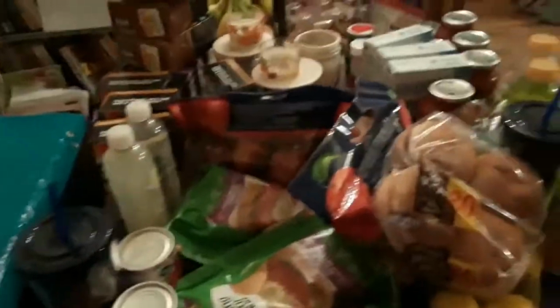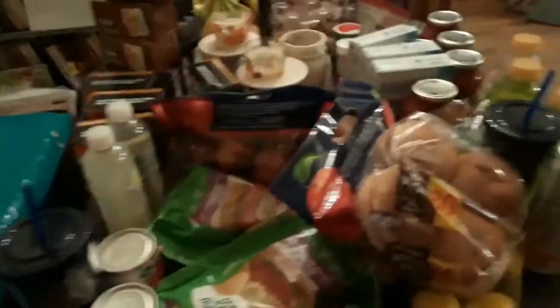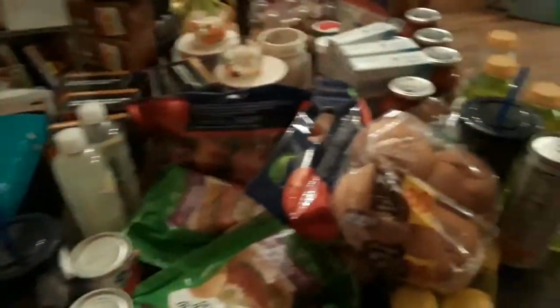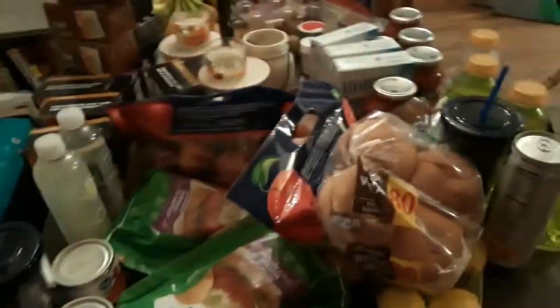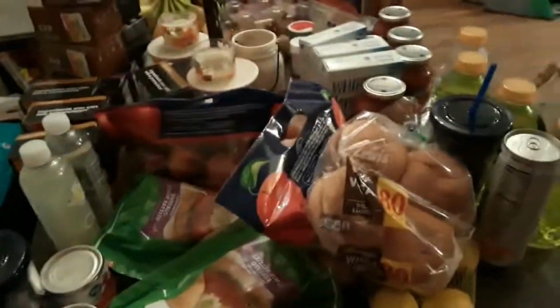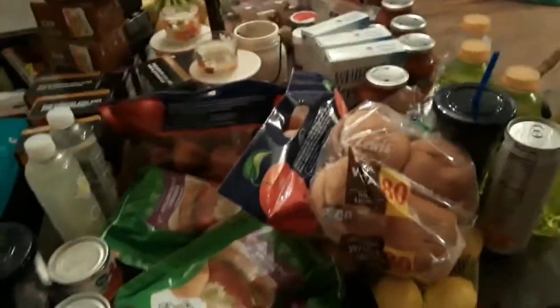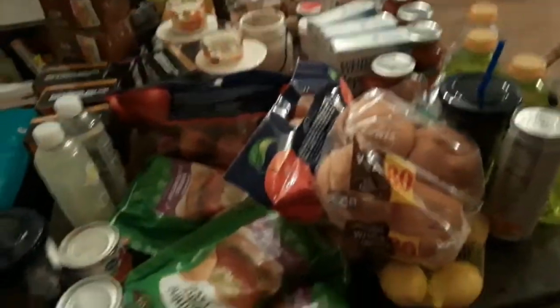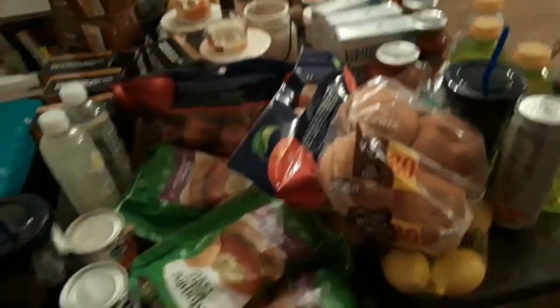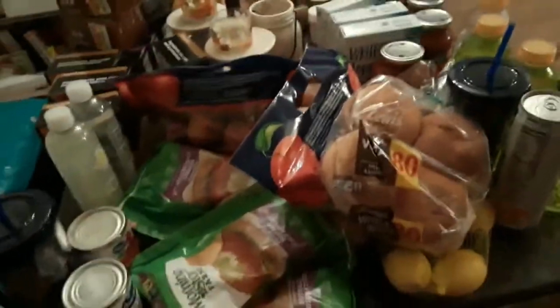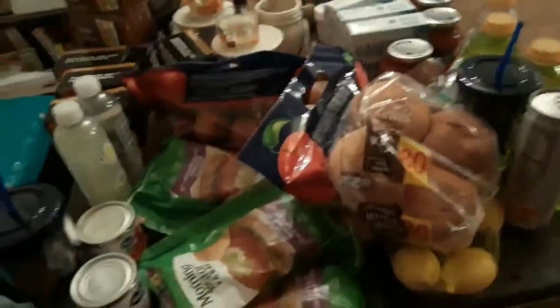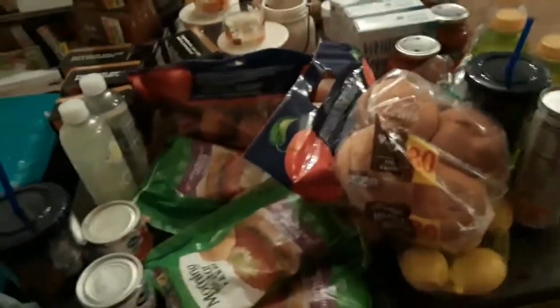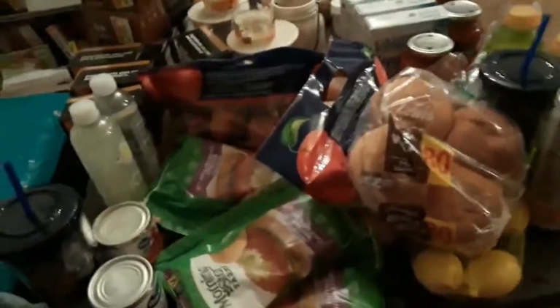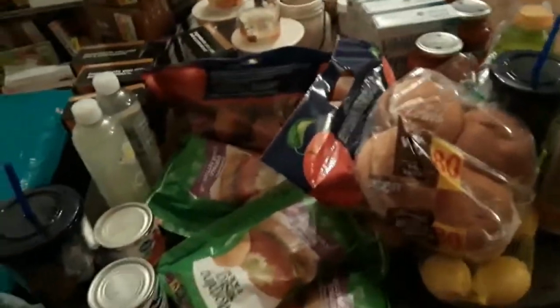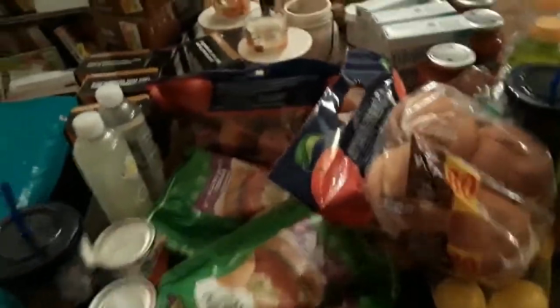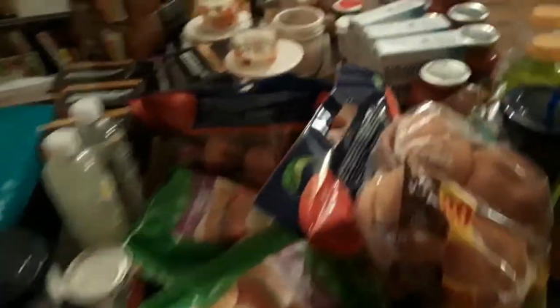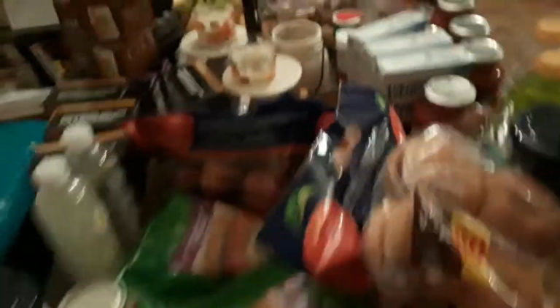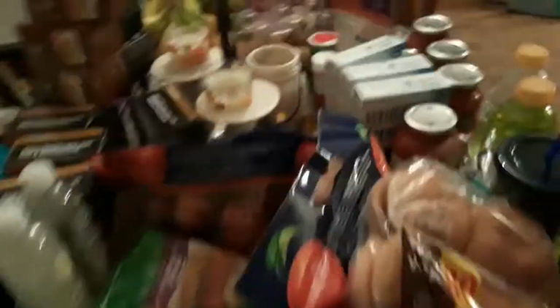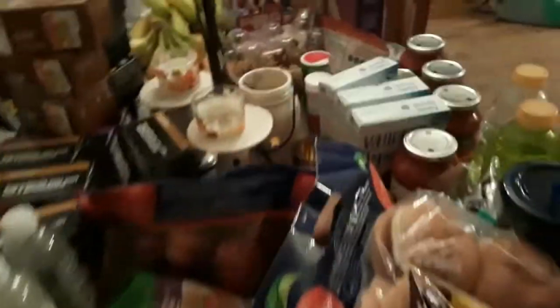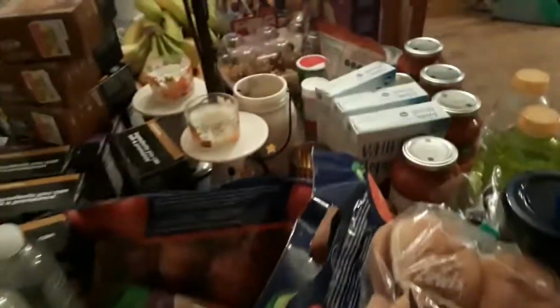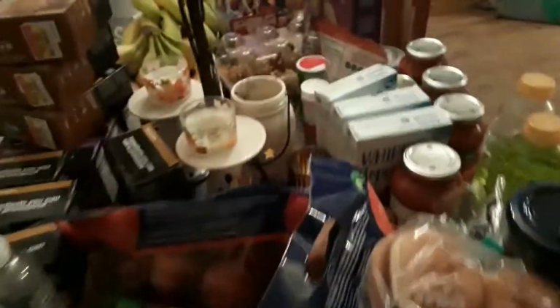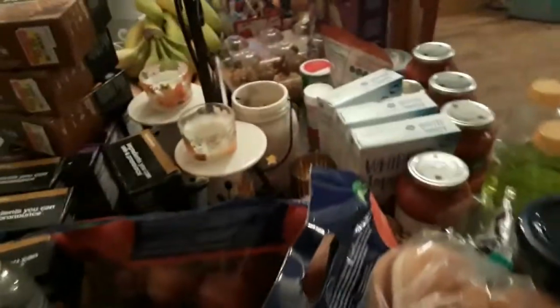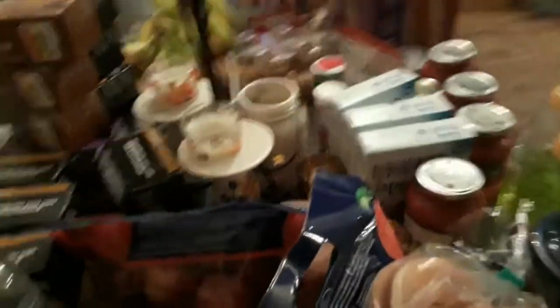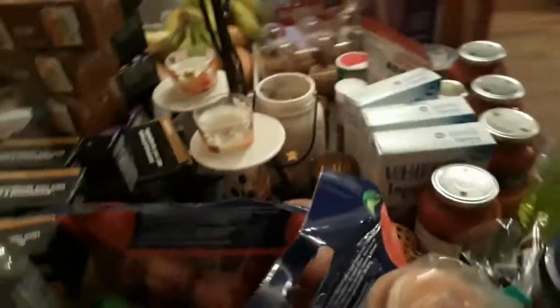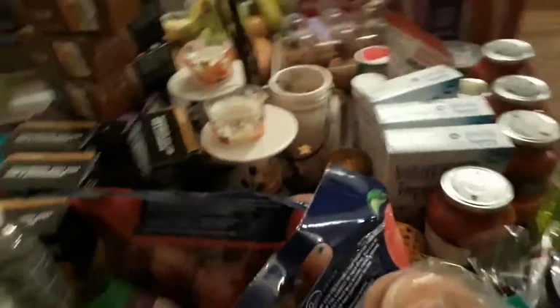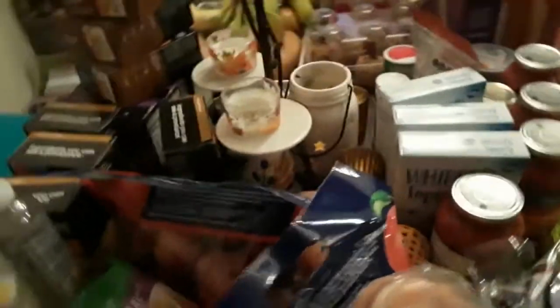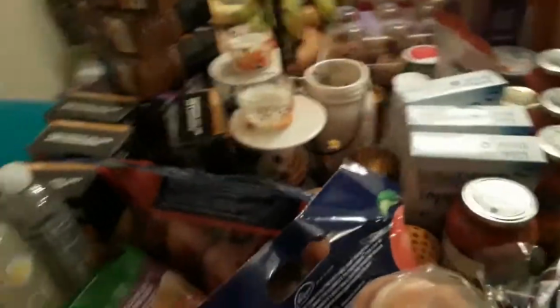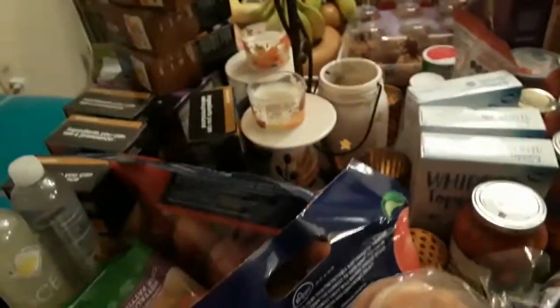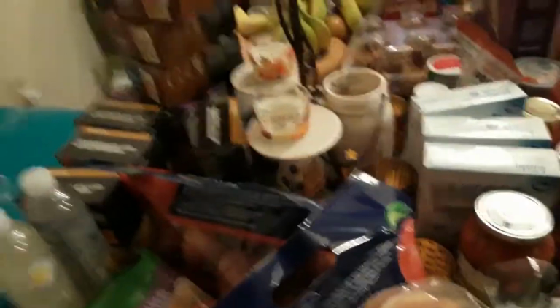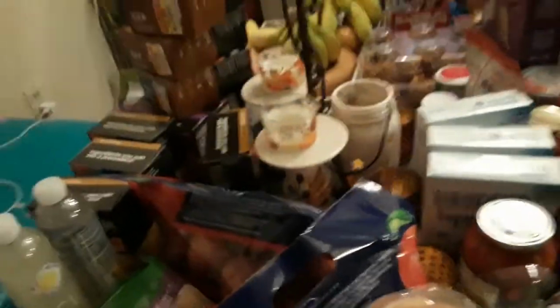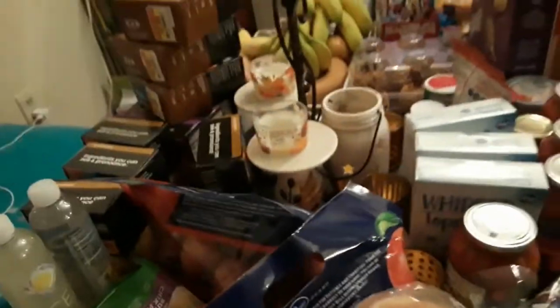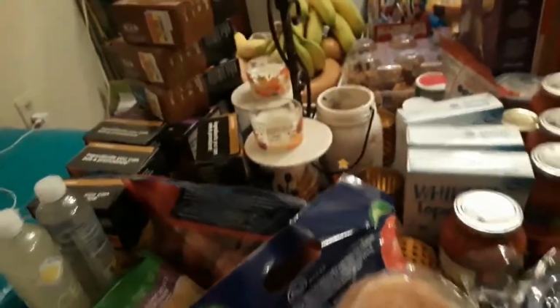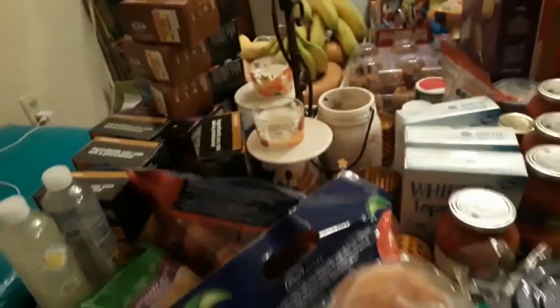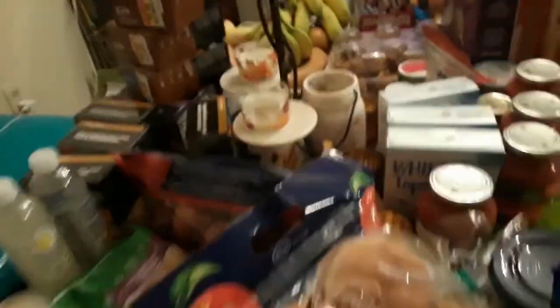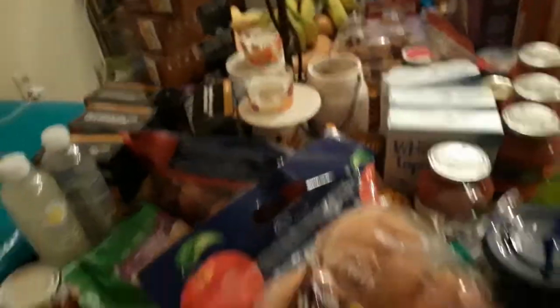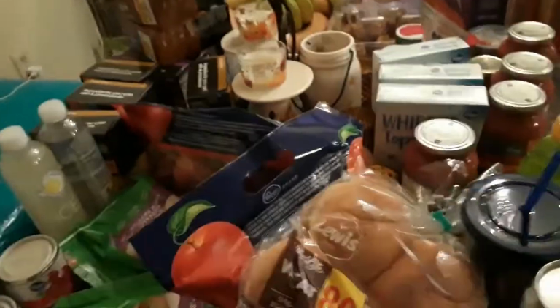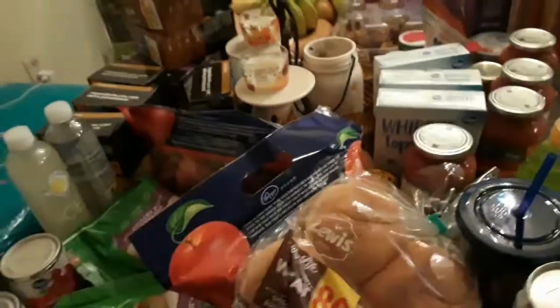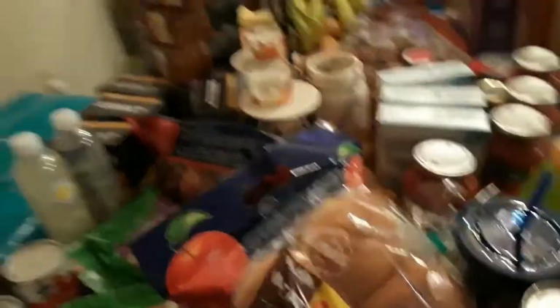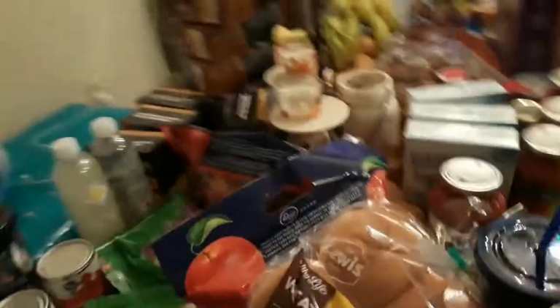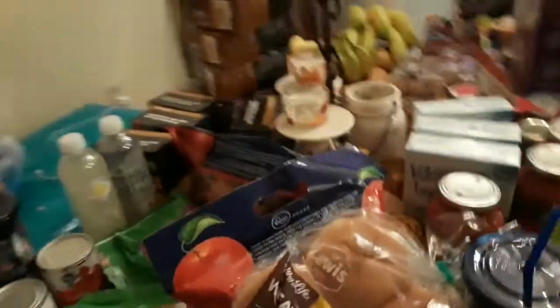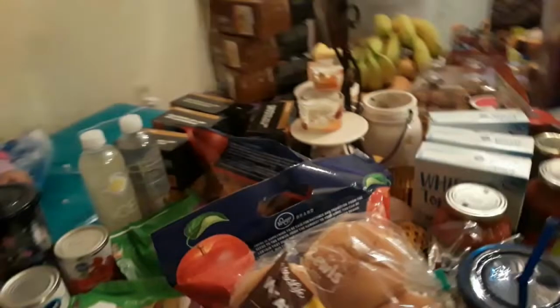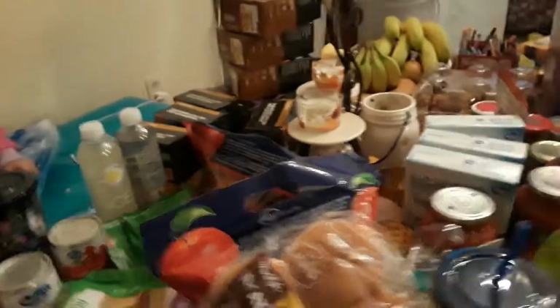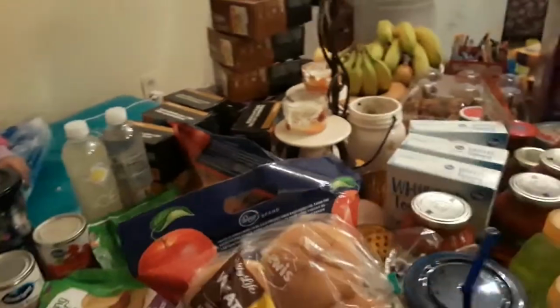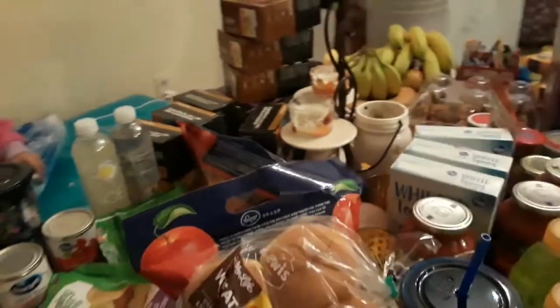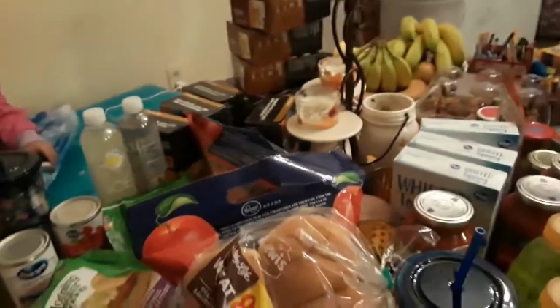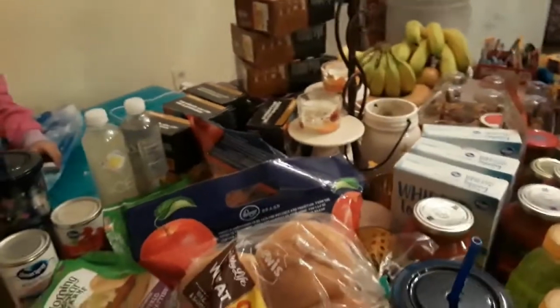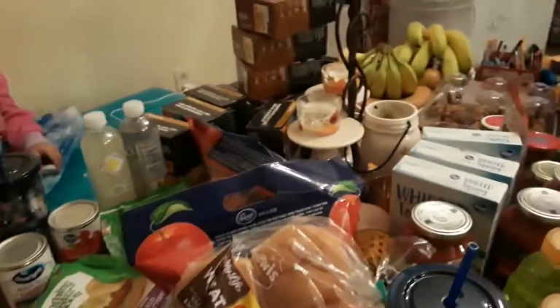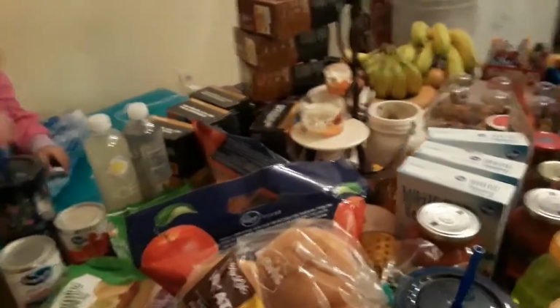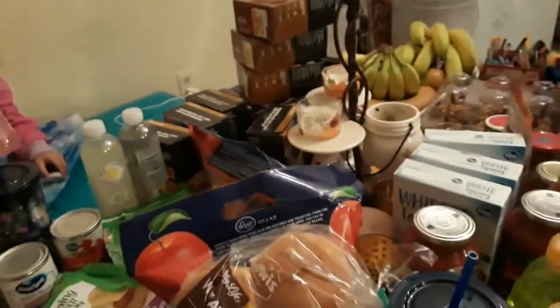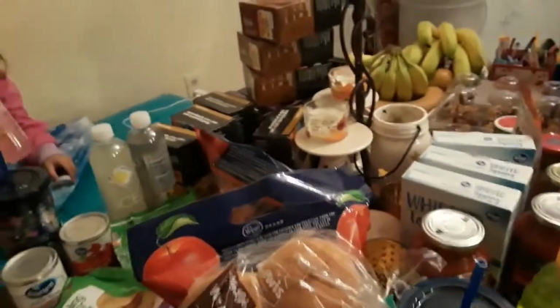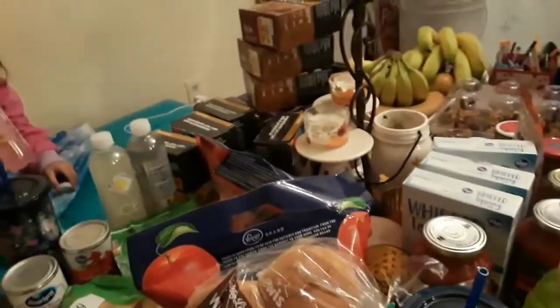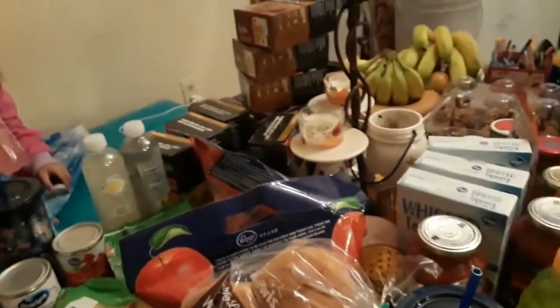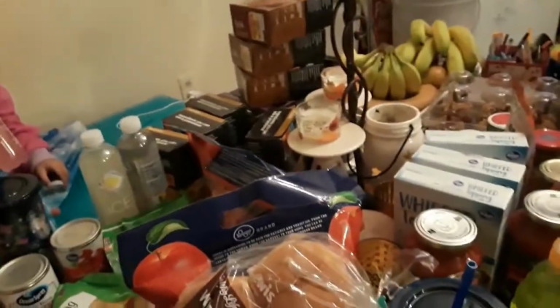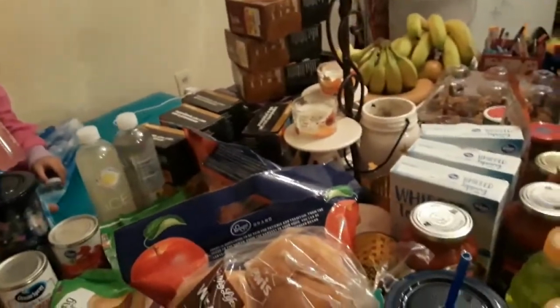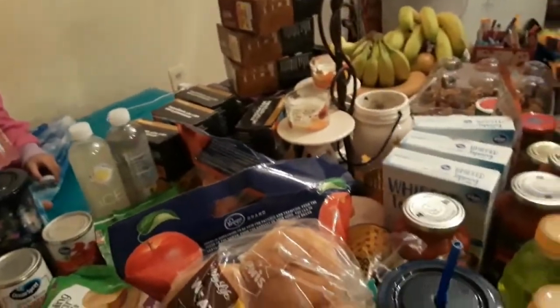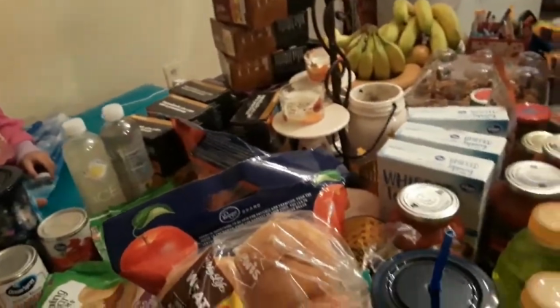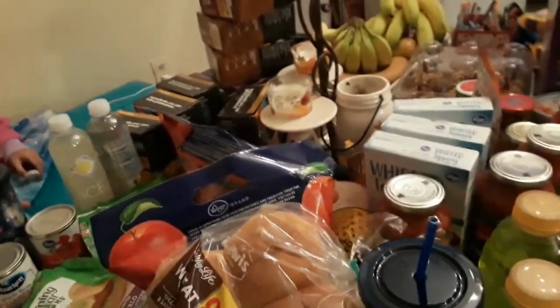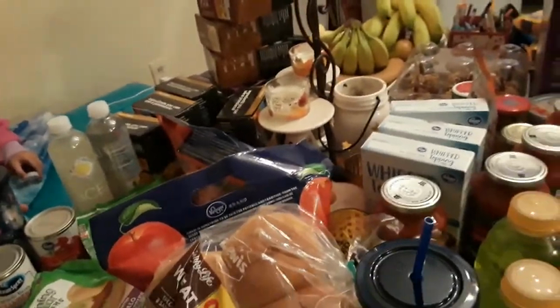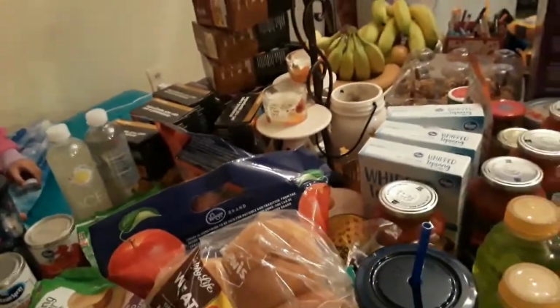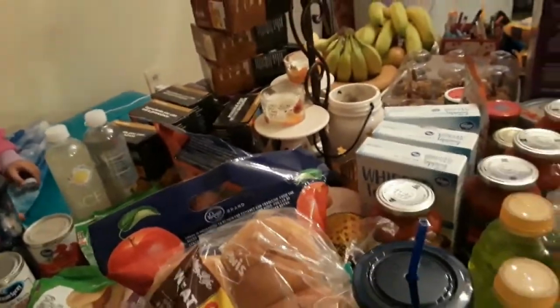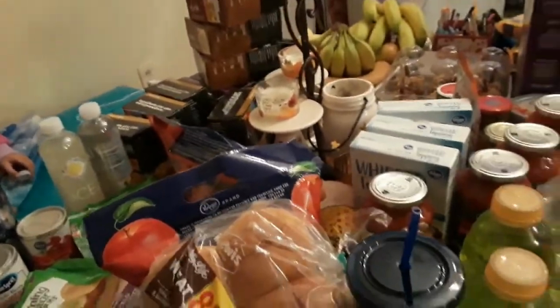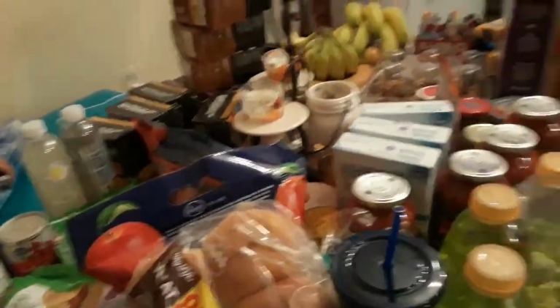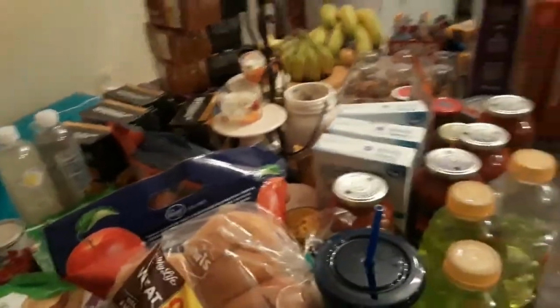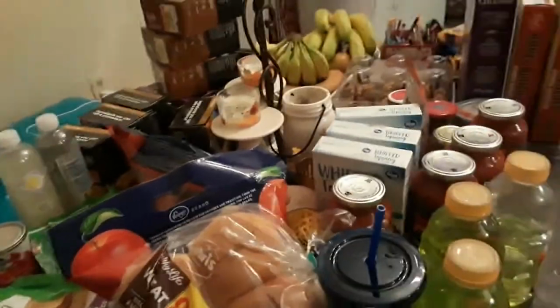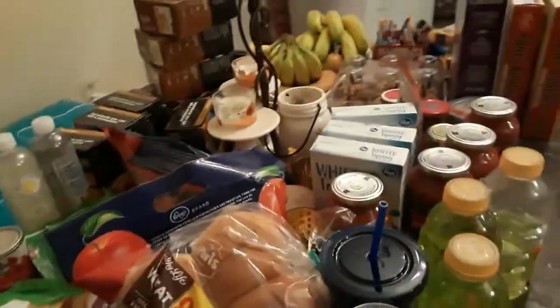Good morning everybody. I have a little Kroger haul to show you. I got some really good deals this morning.